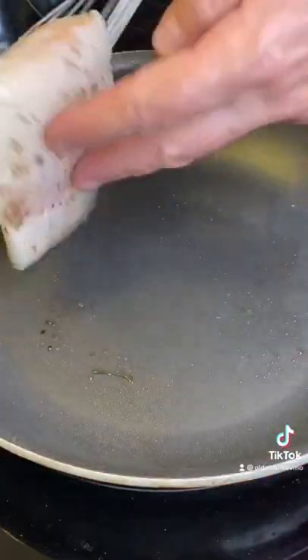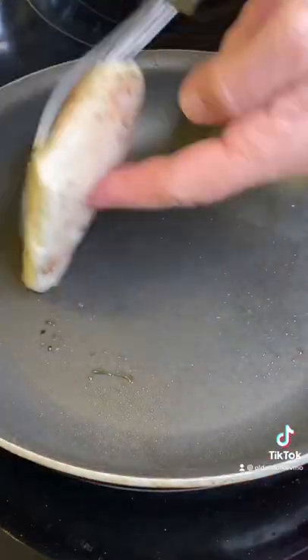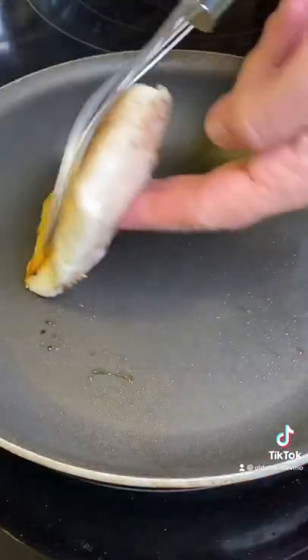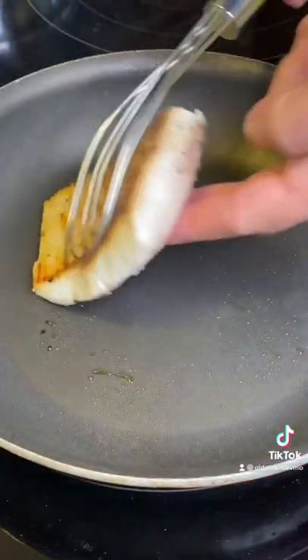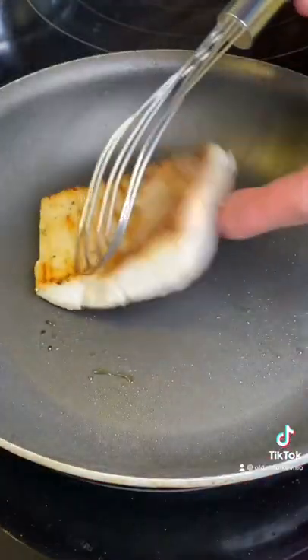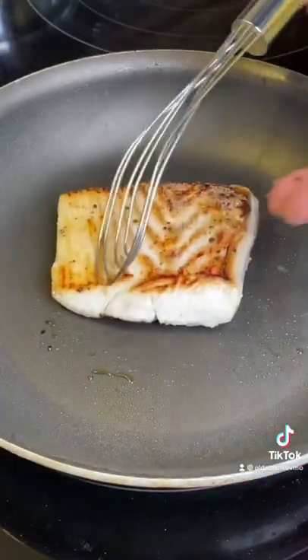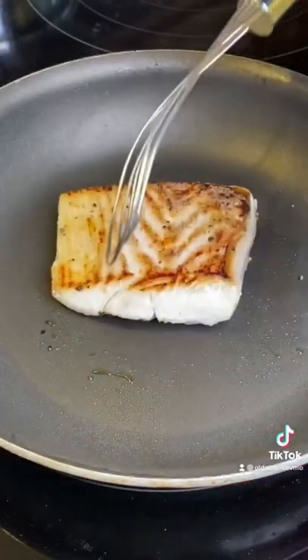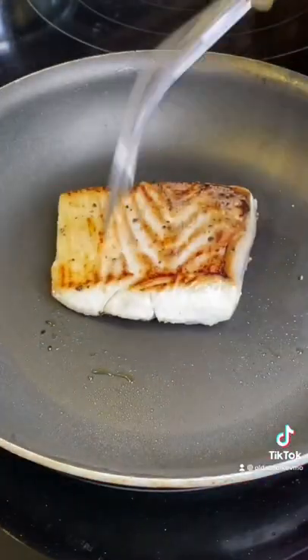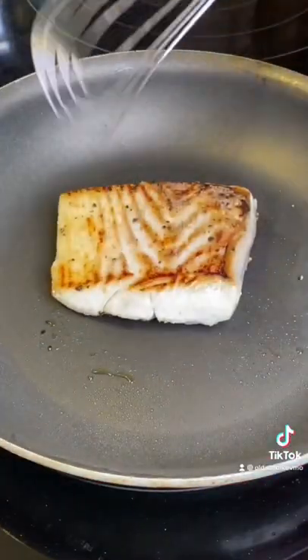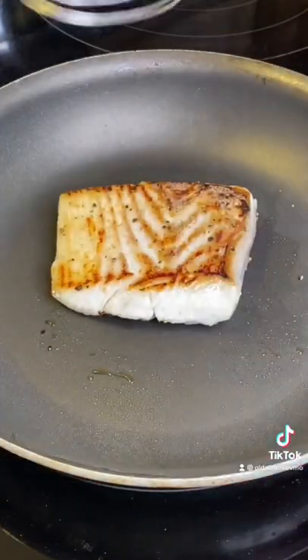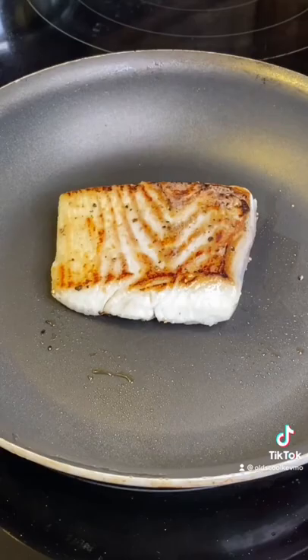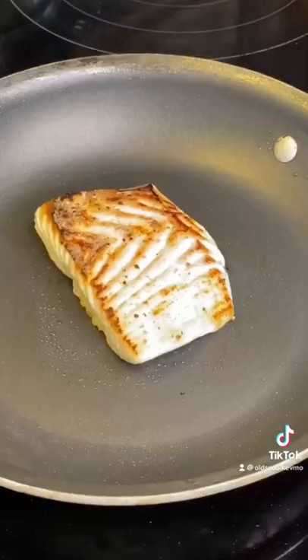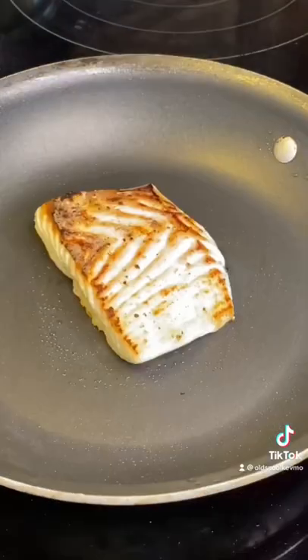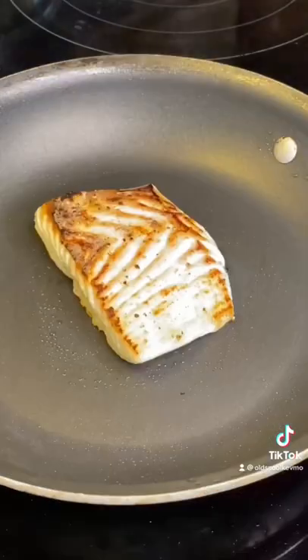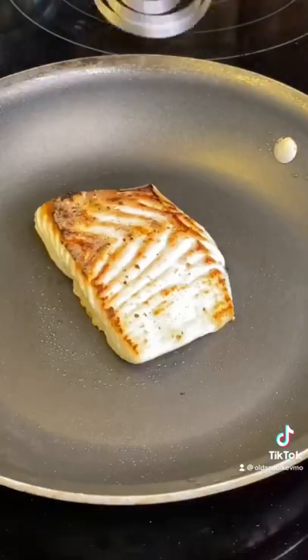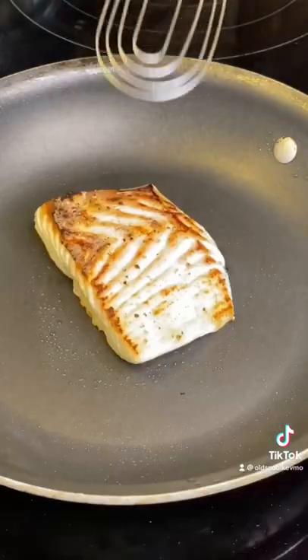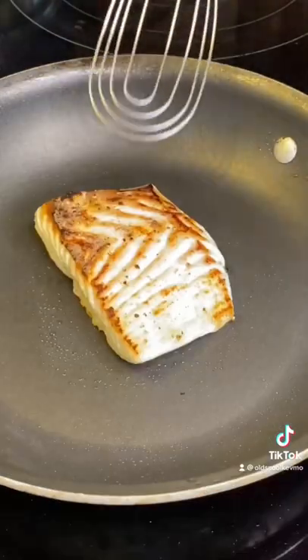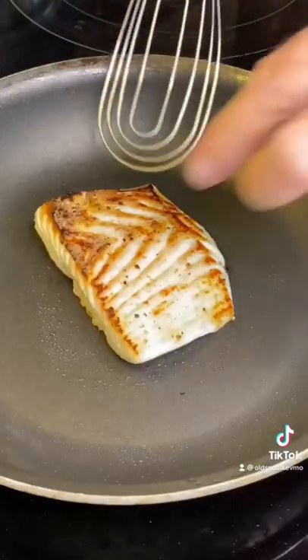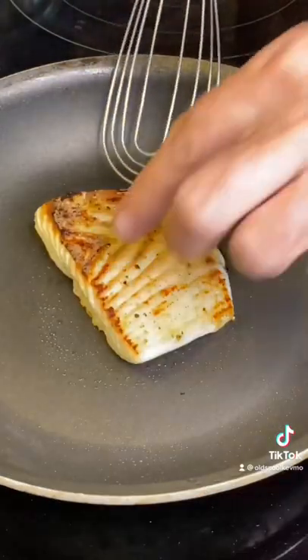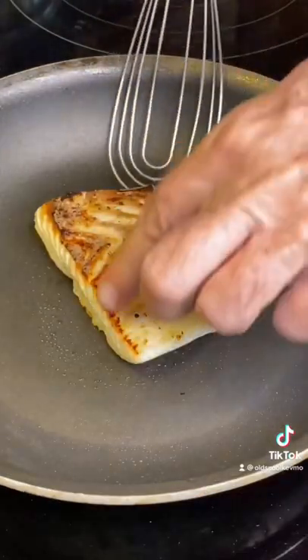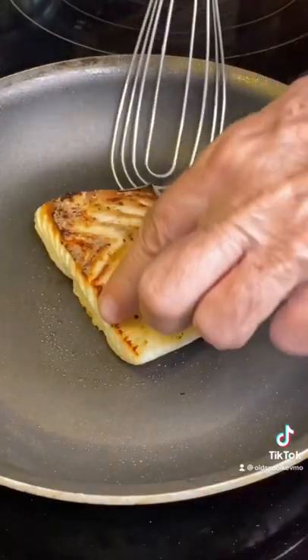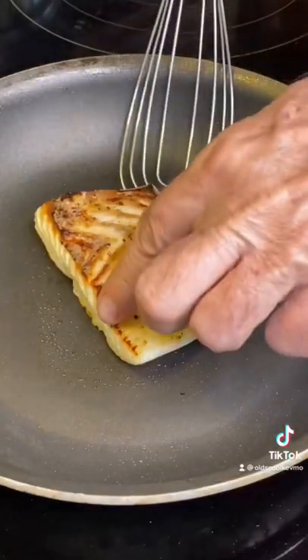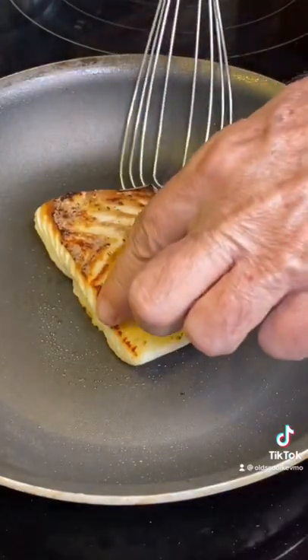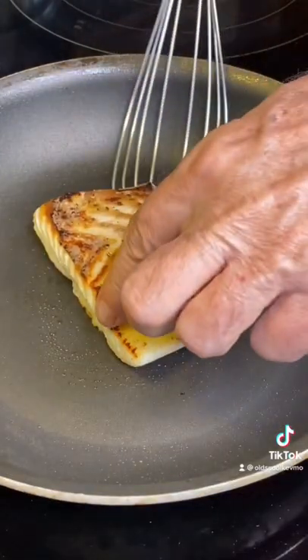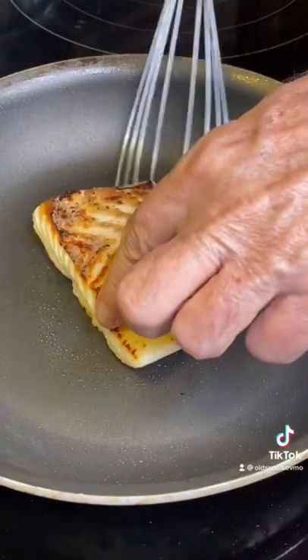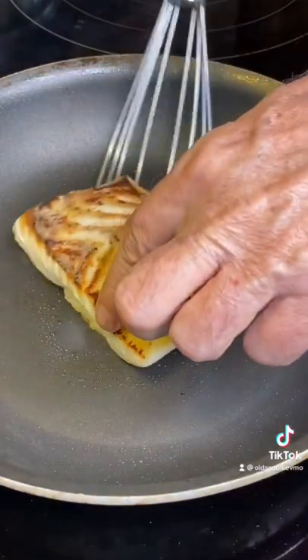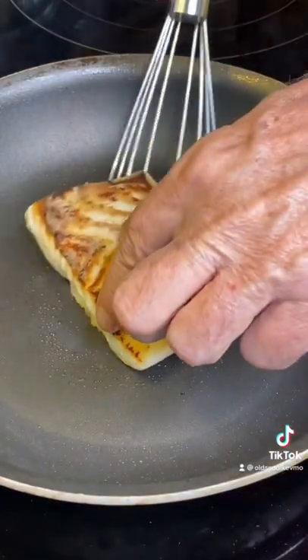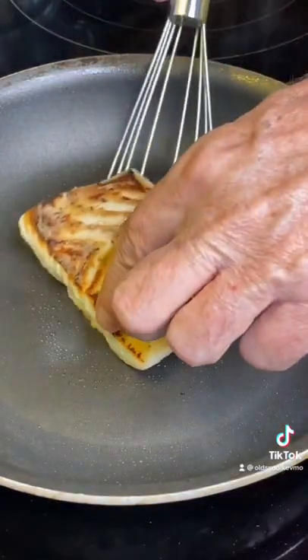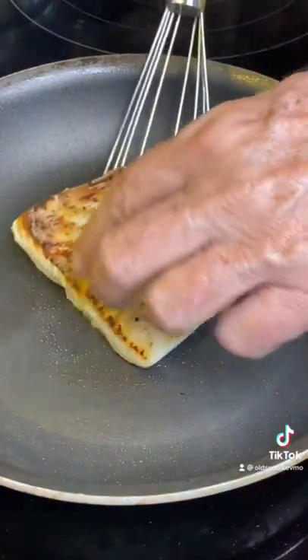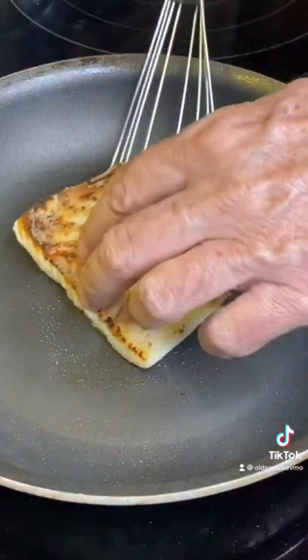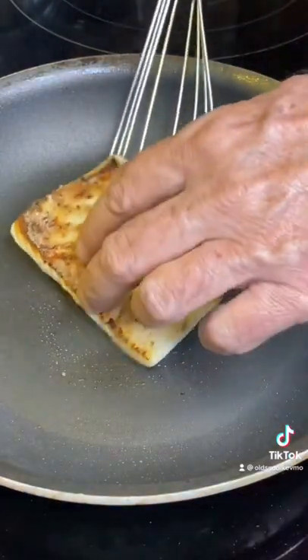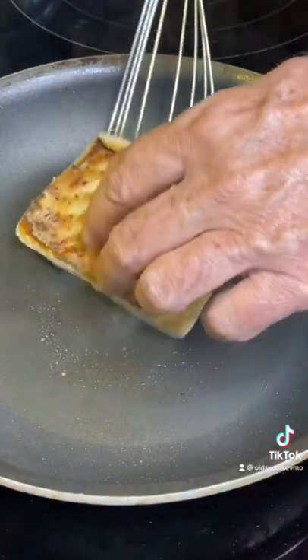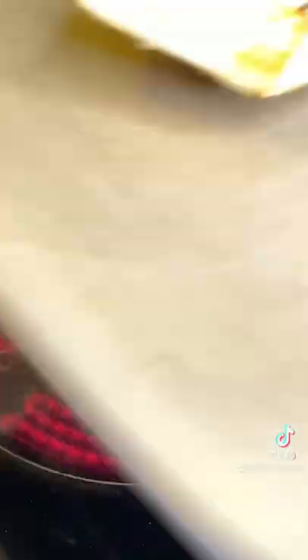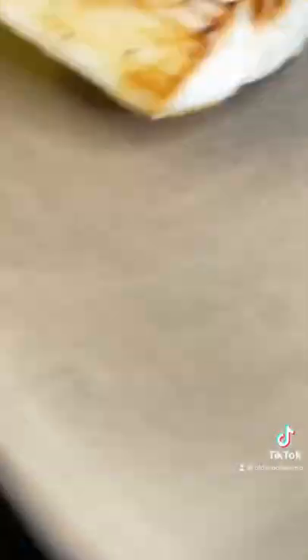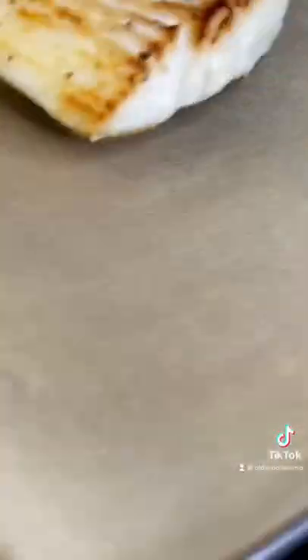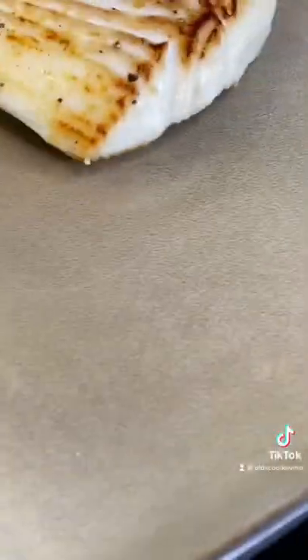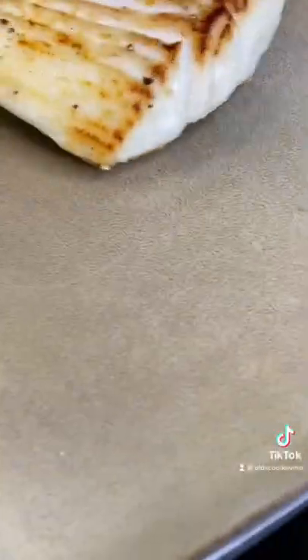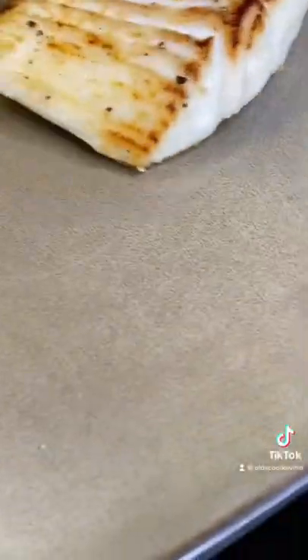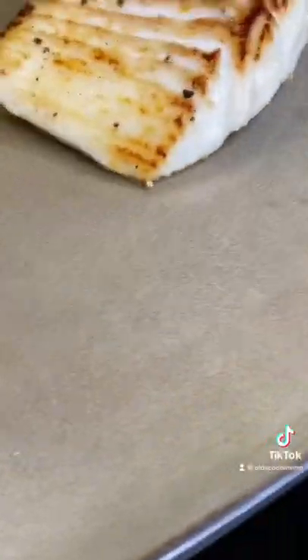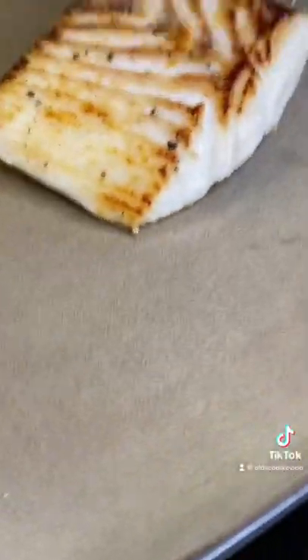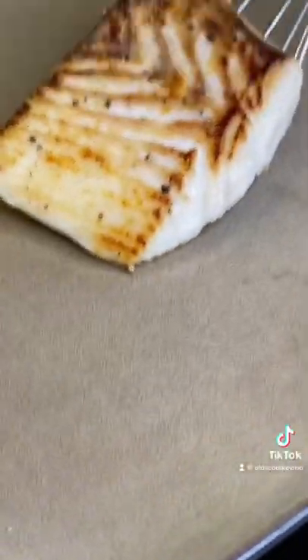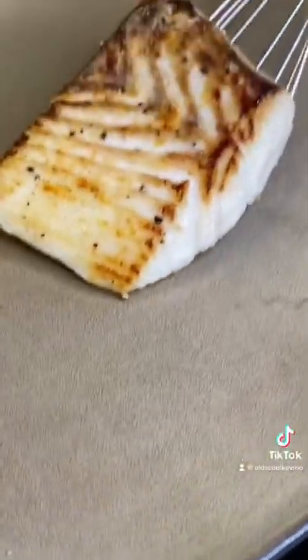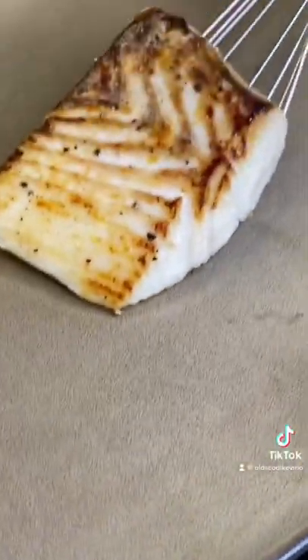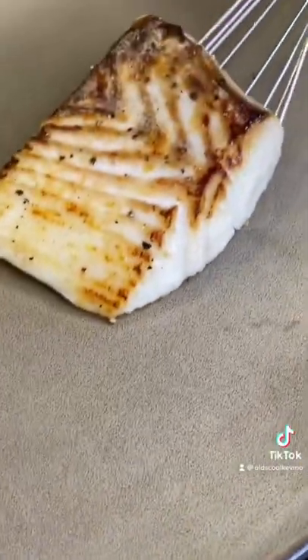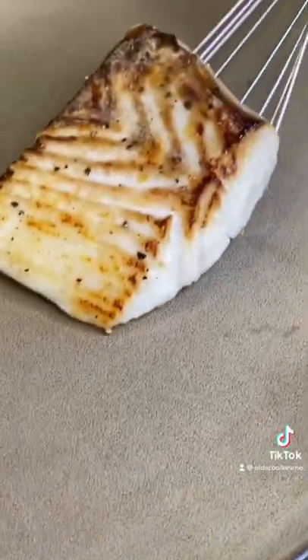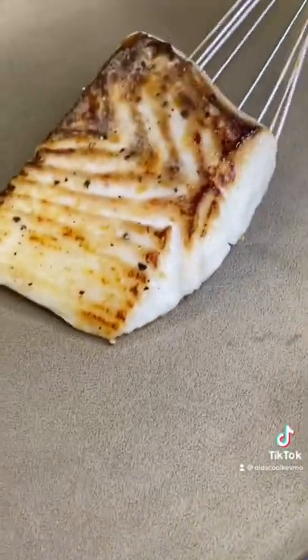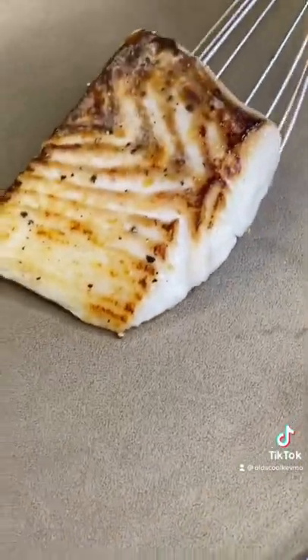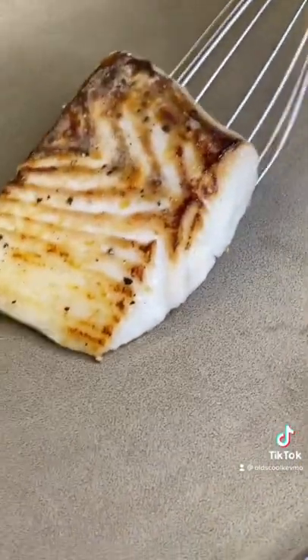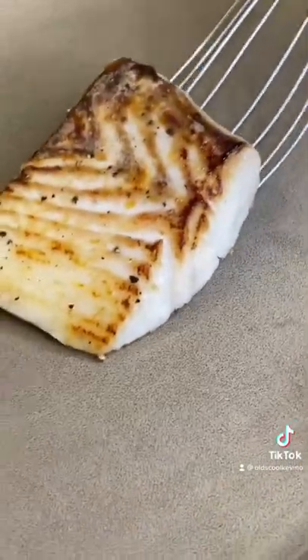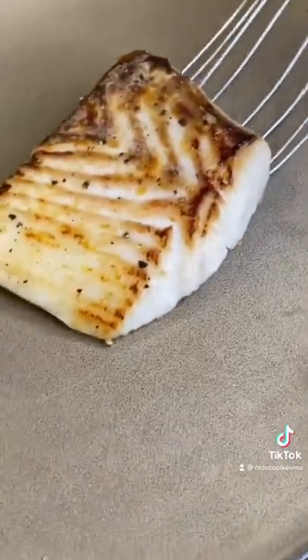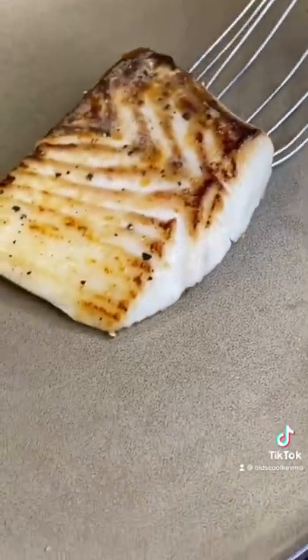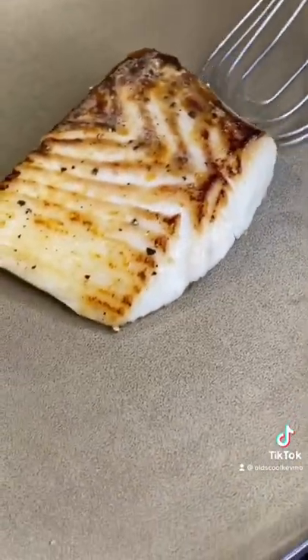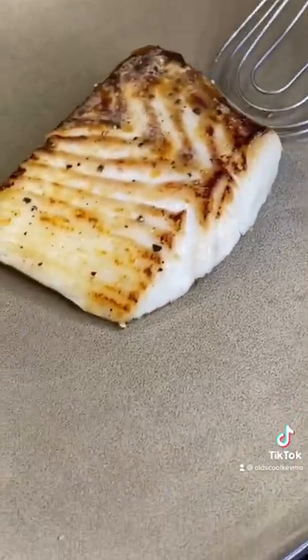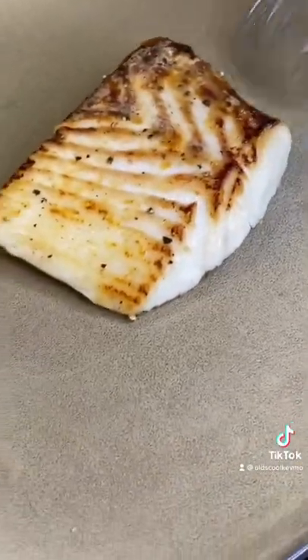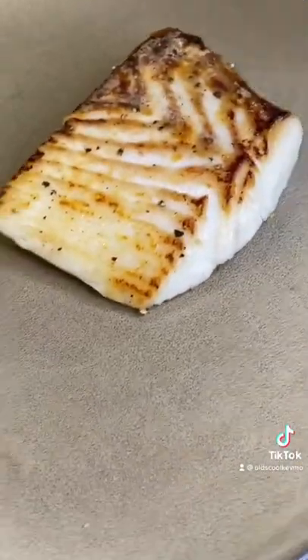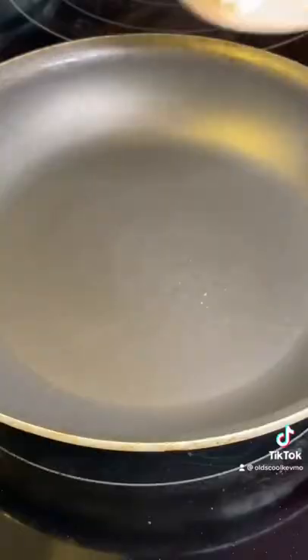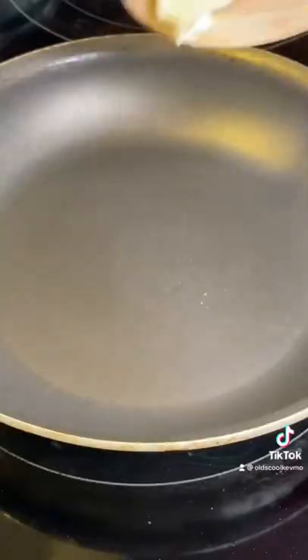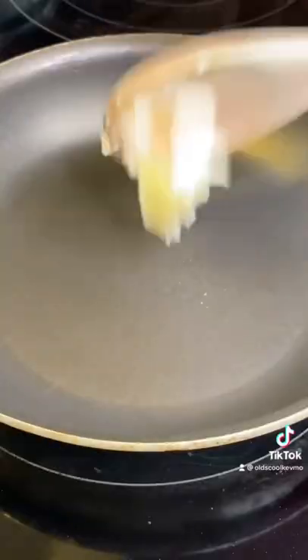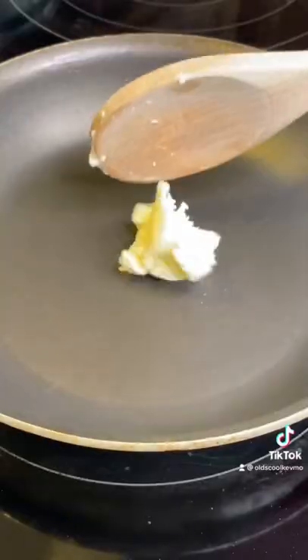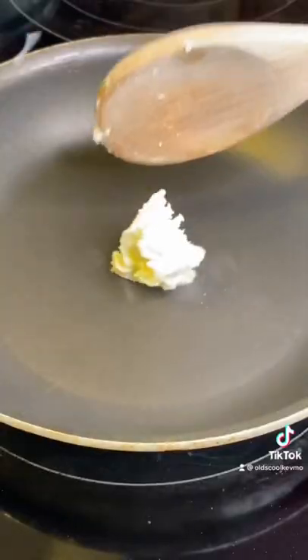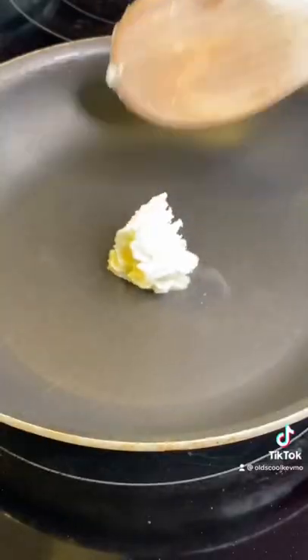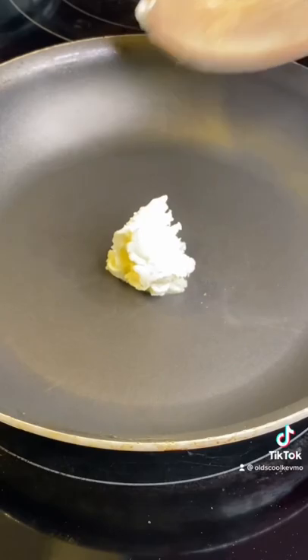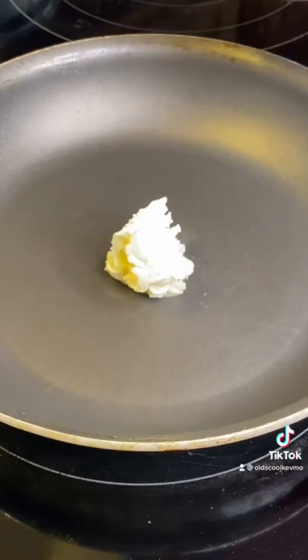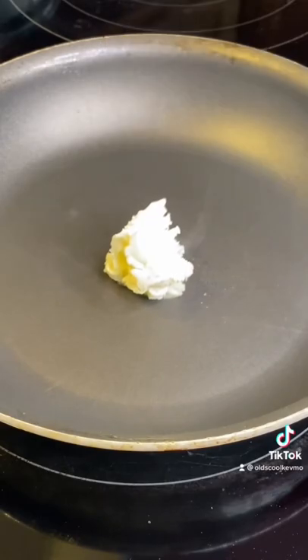Get a nice sear on both sides, pull it out, and let it rest for a few minutes. Halibut really needs to relax before you cut into it.